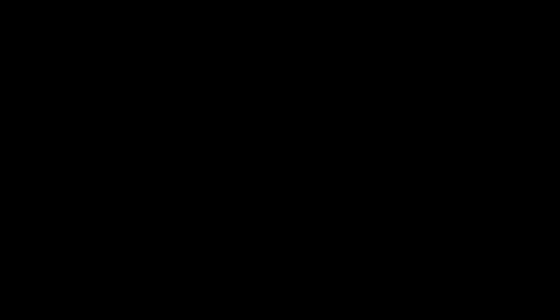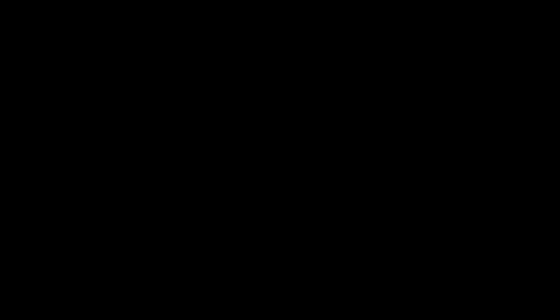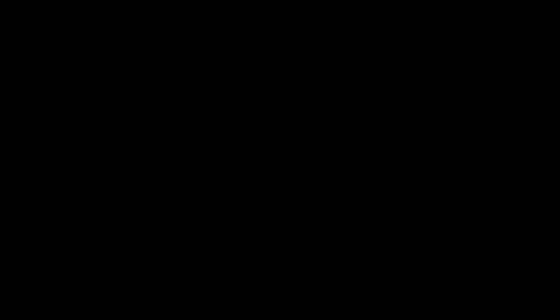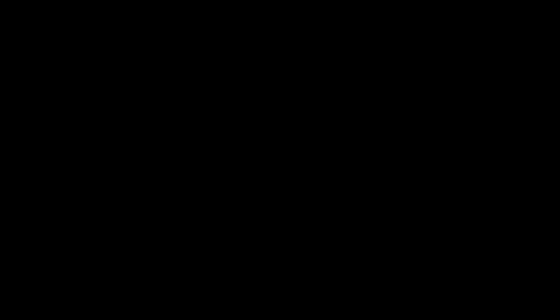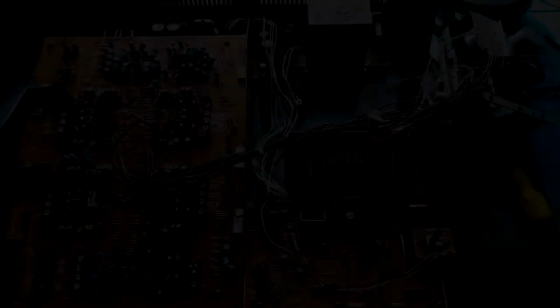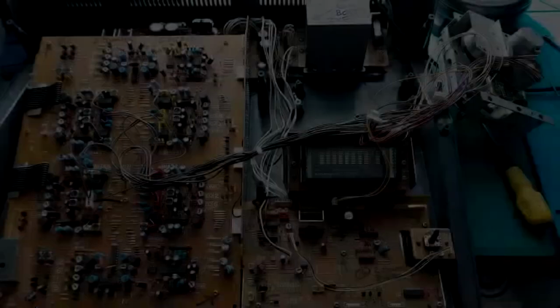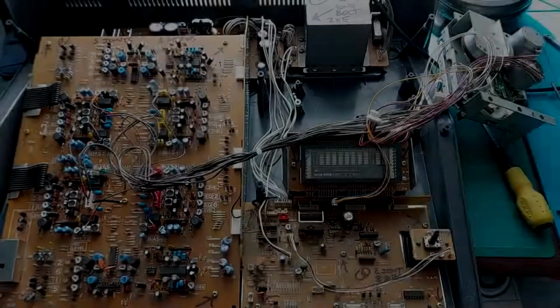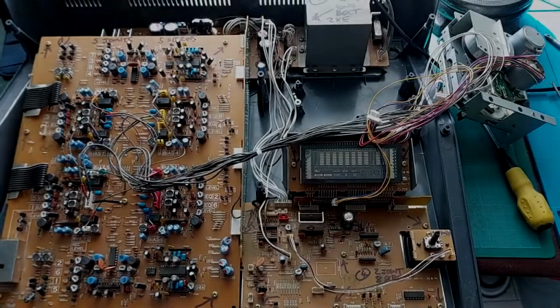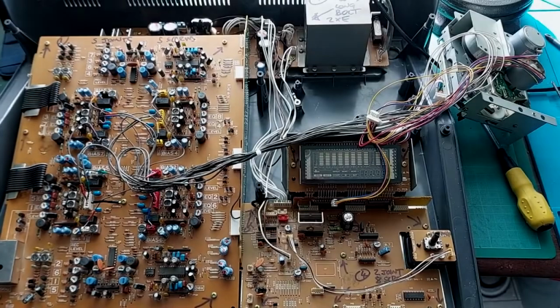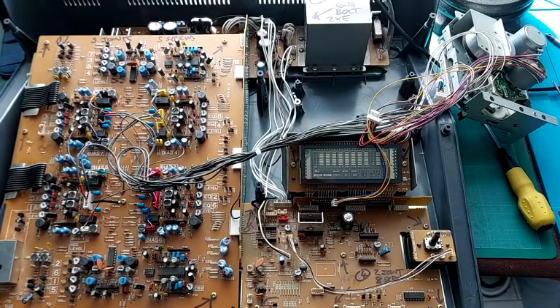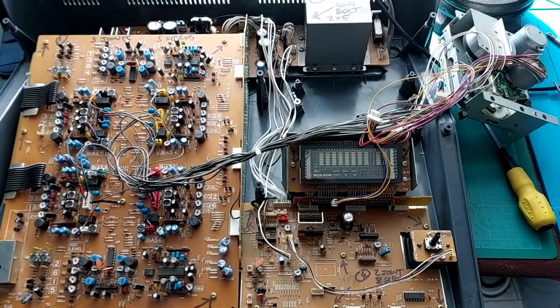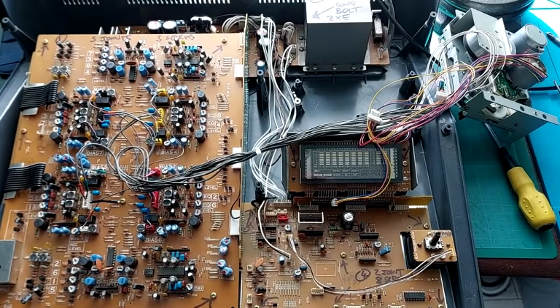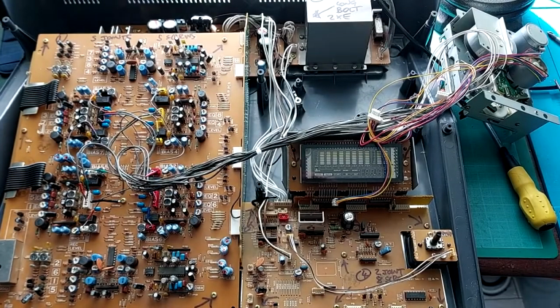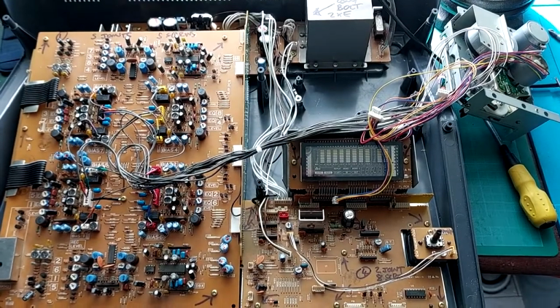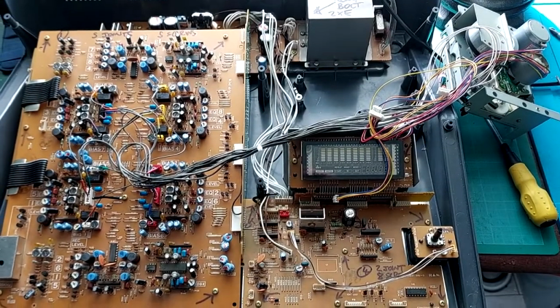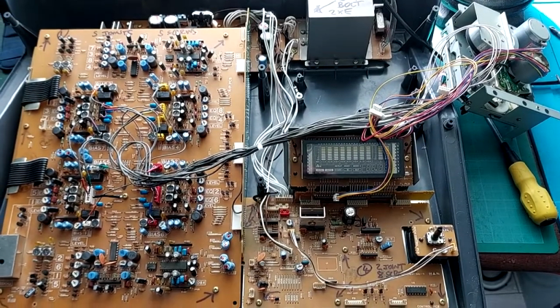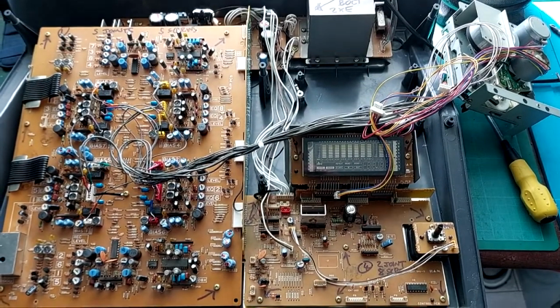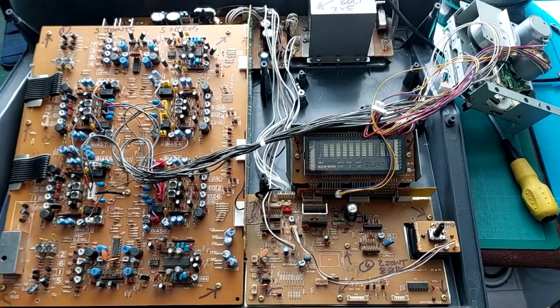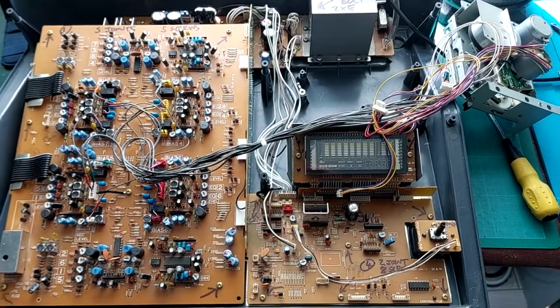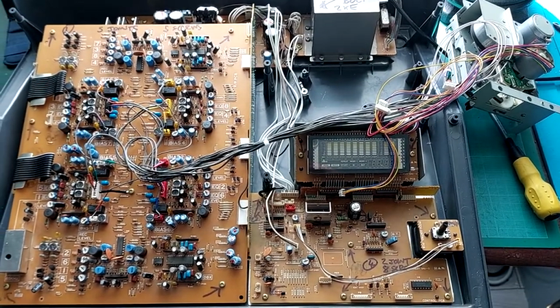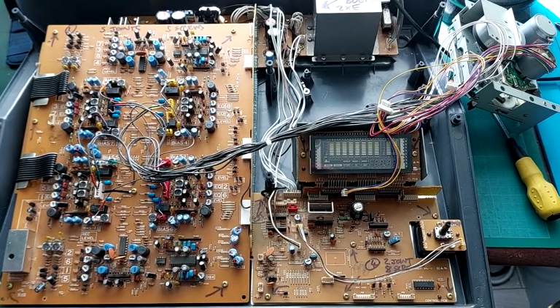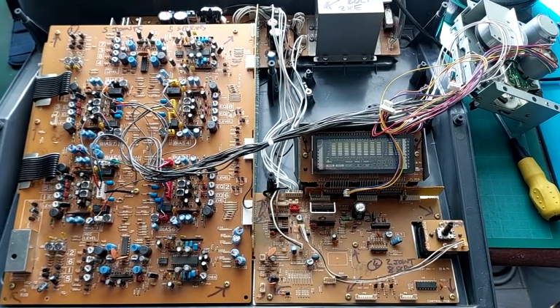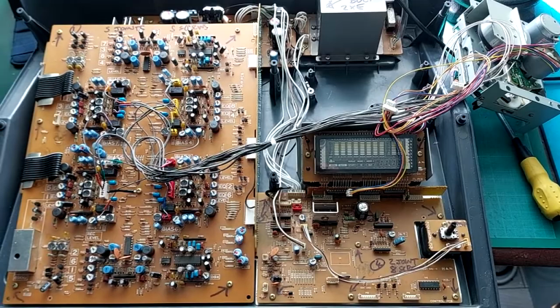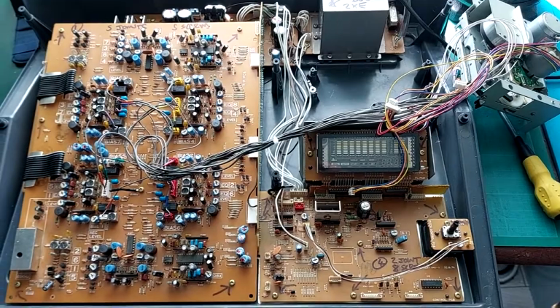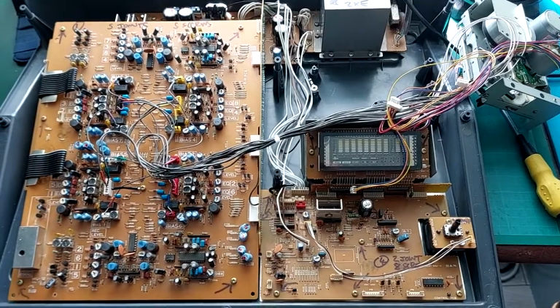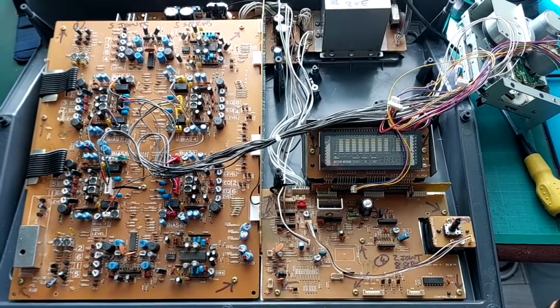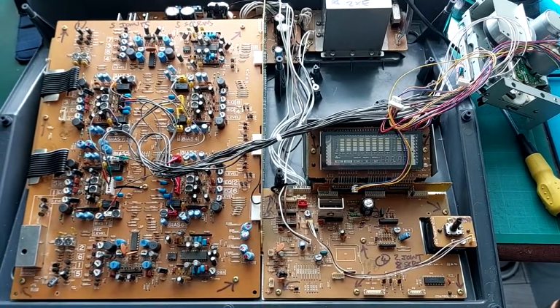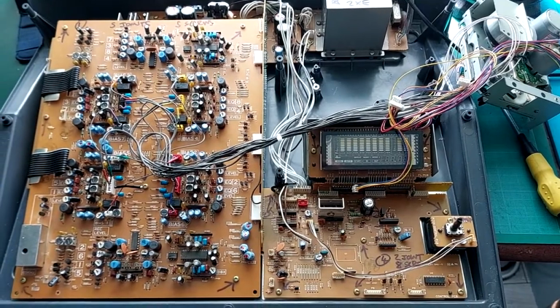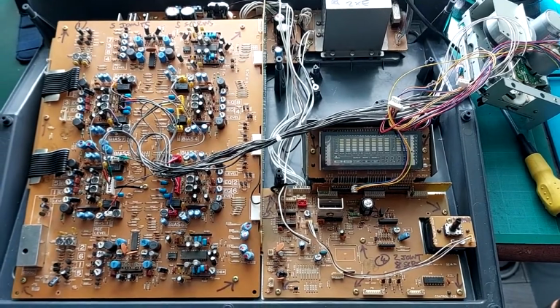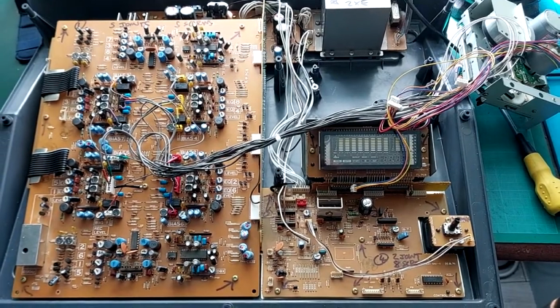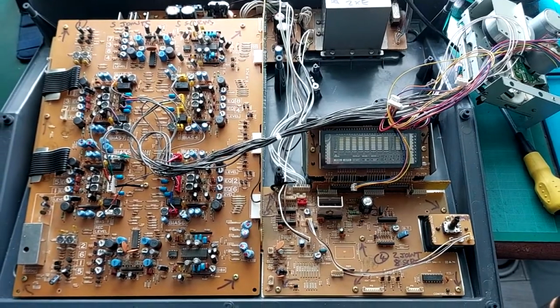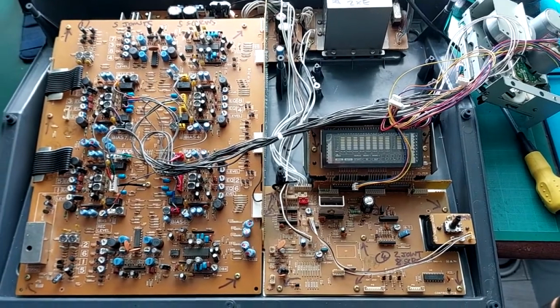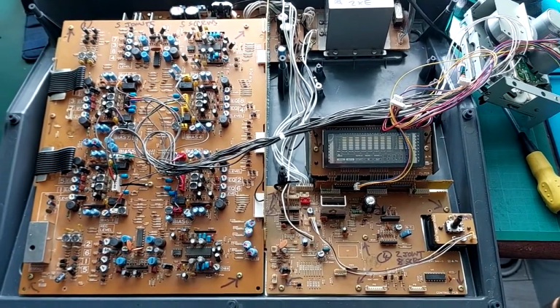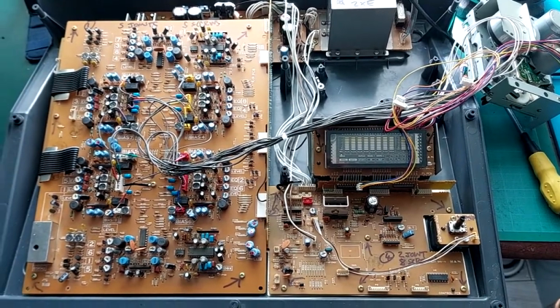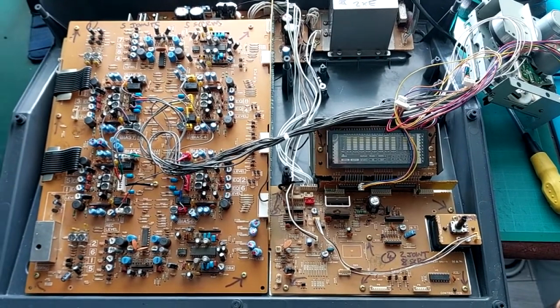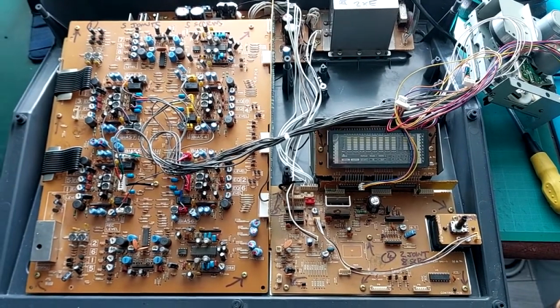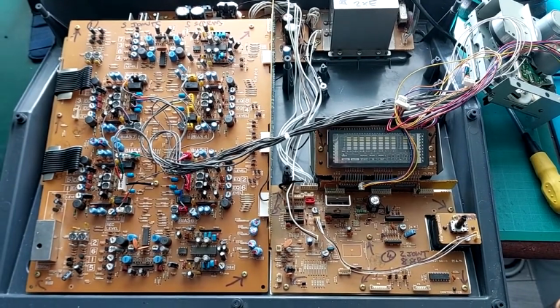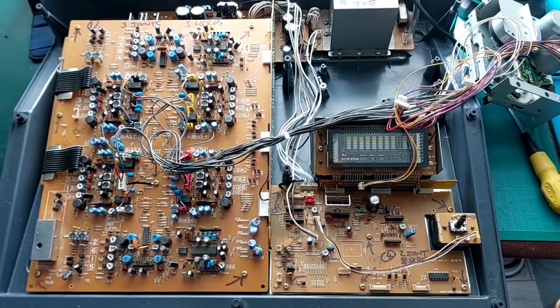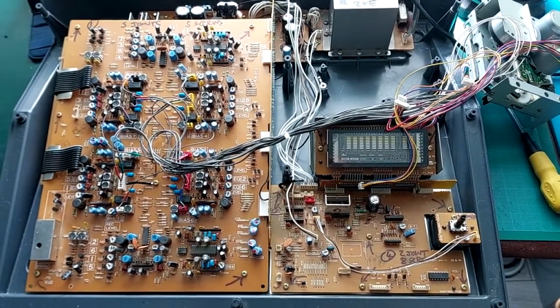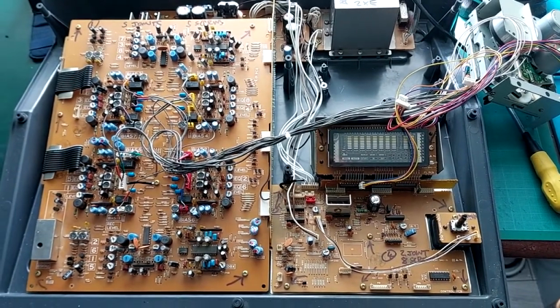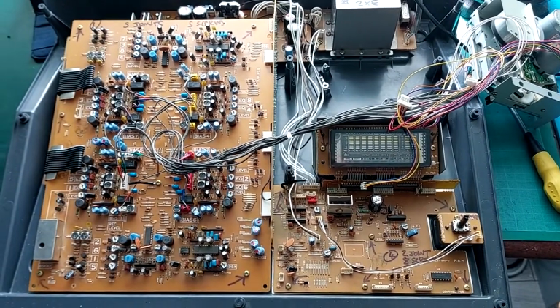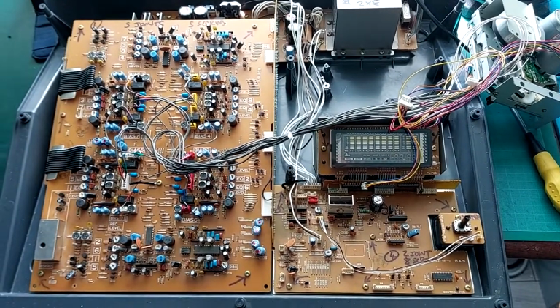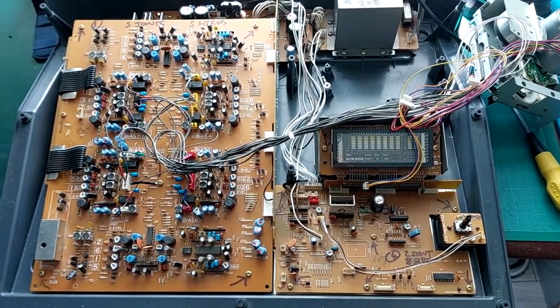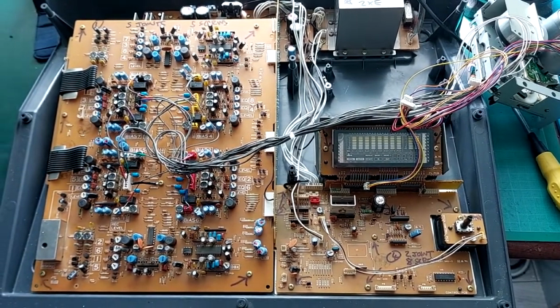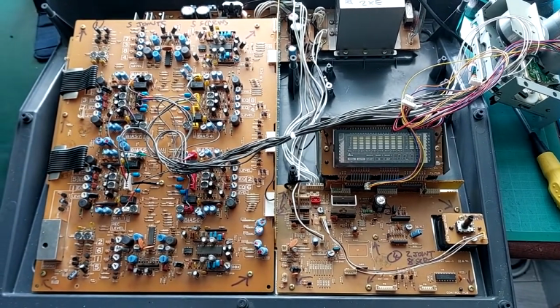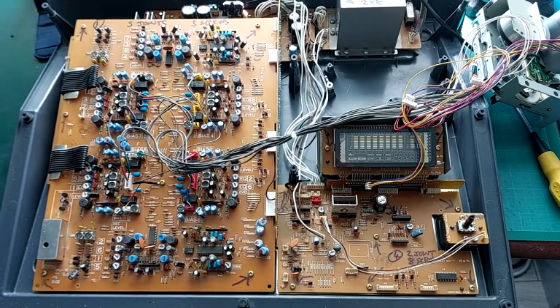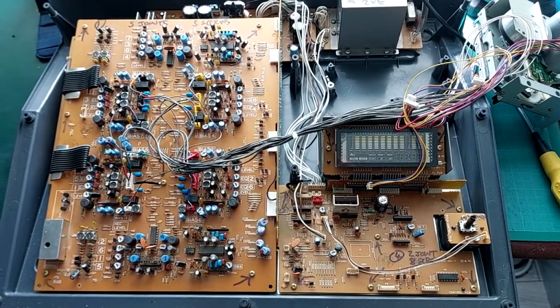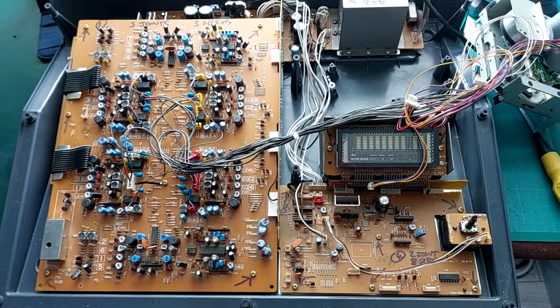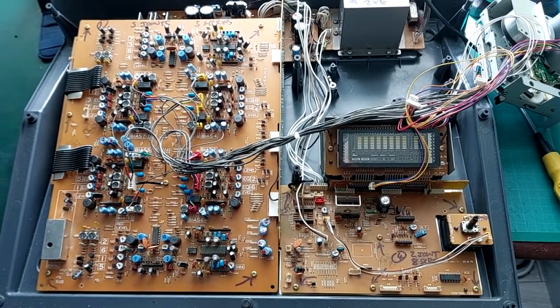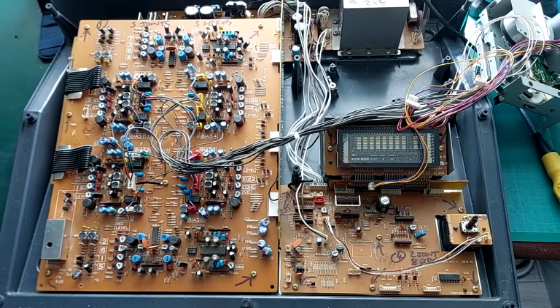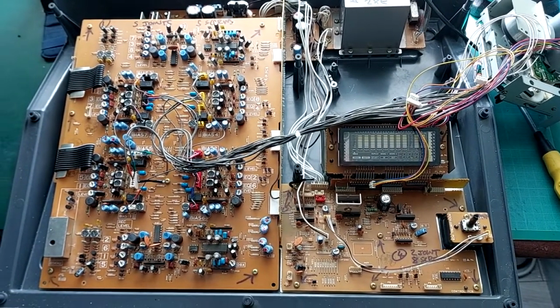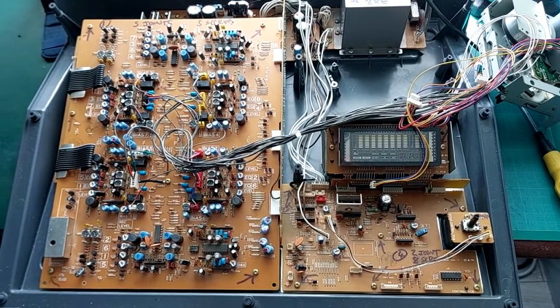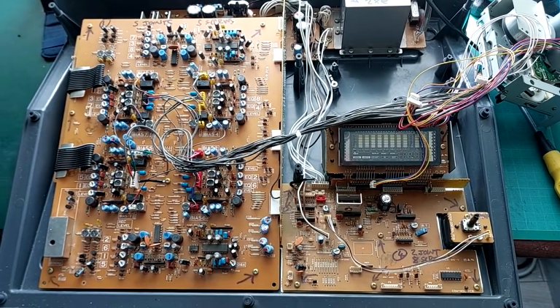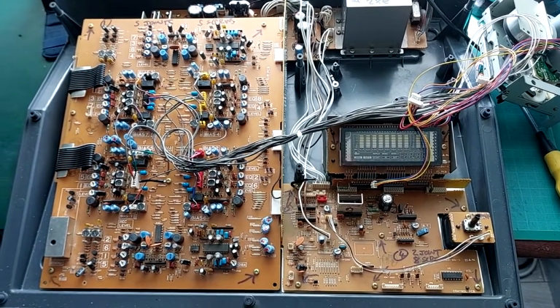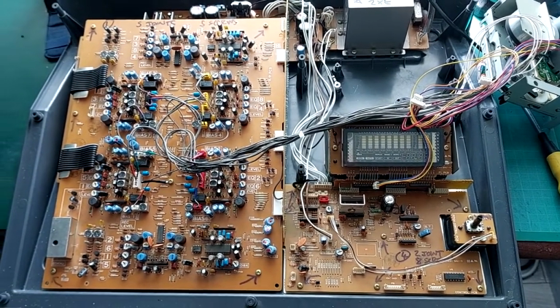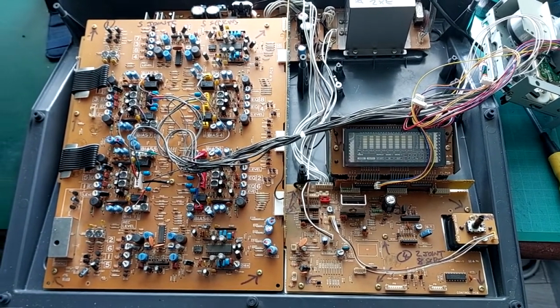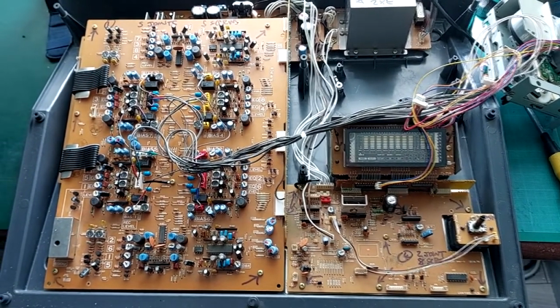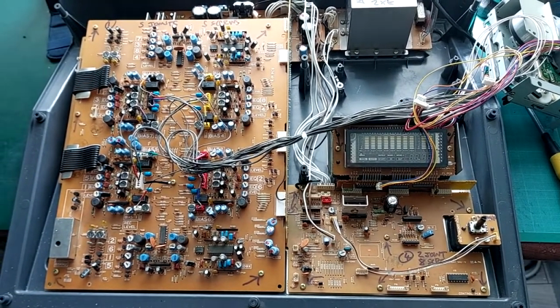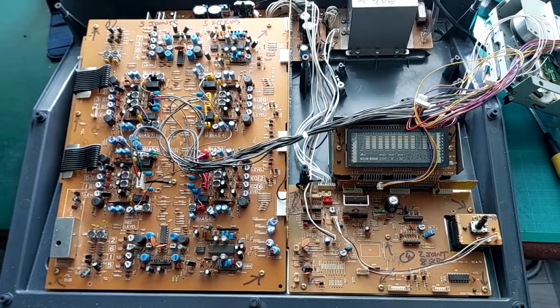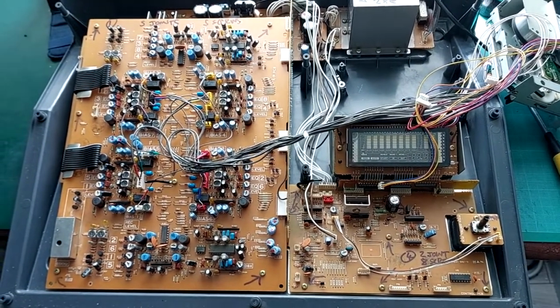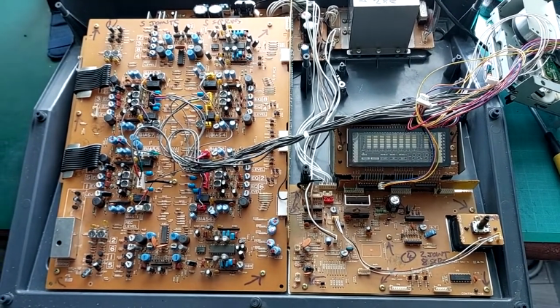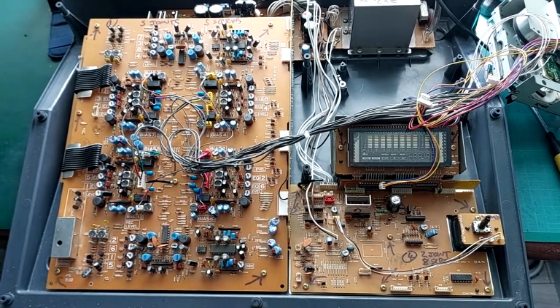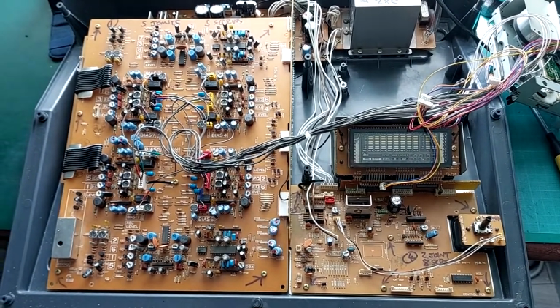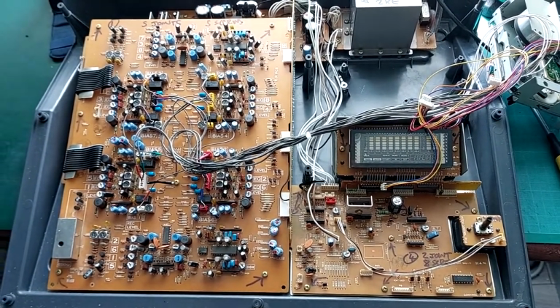I just wanted to make a short video here to show something else that can go wrong with the transport on a 488 Mark II that isn't the Gear C.